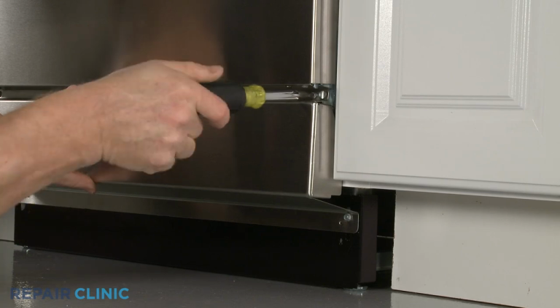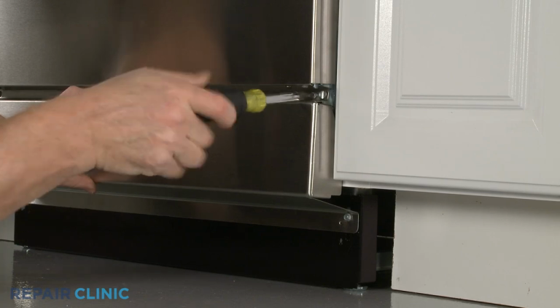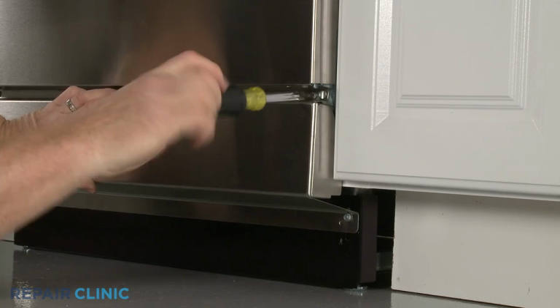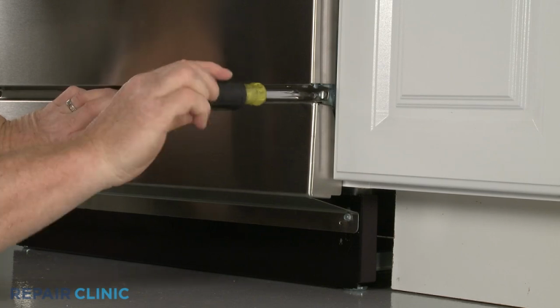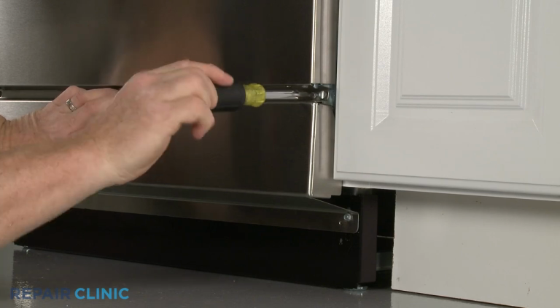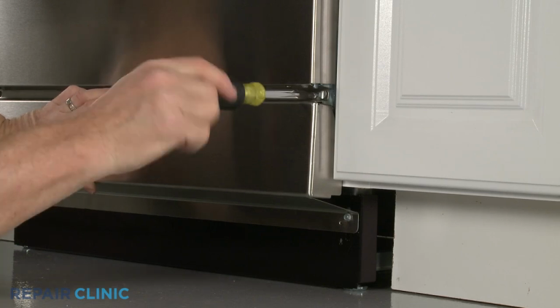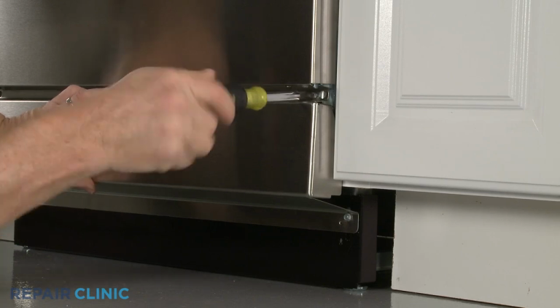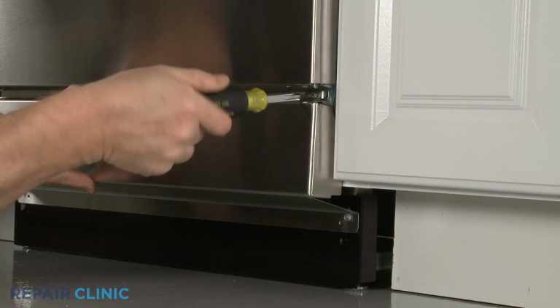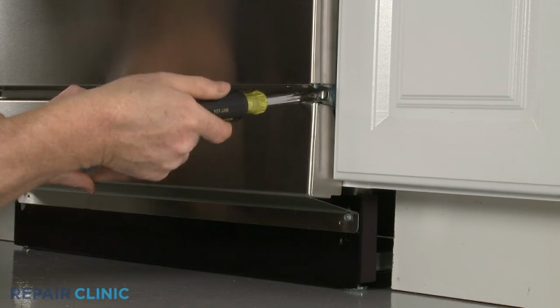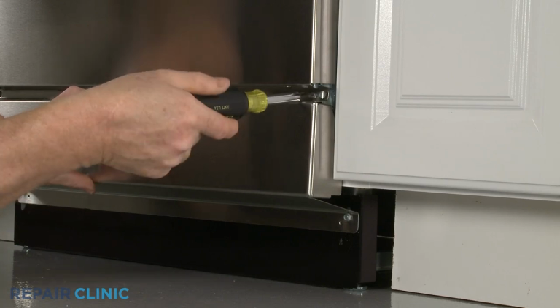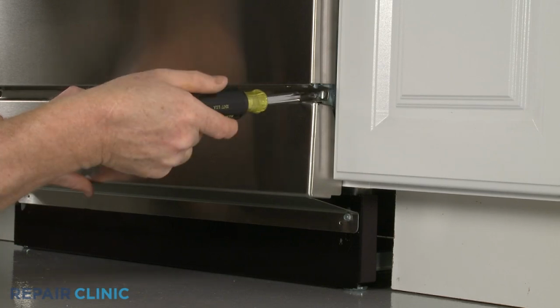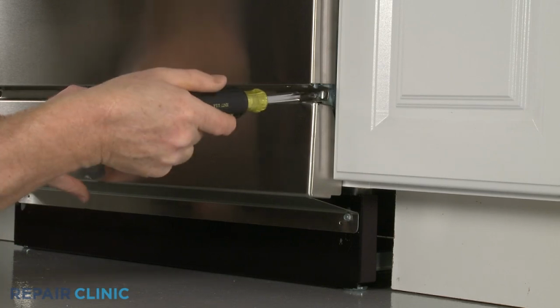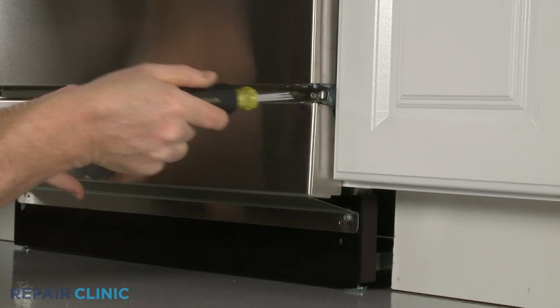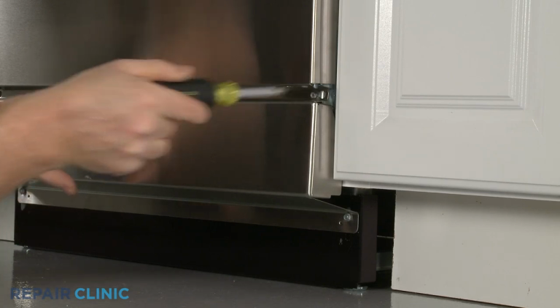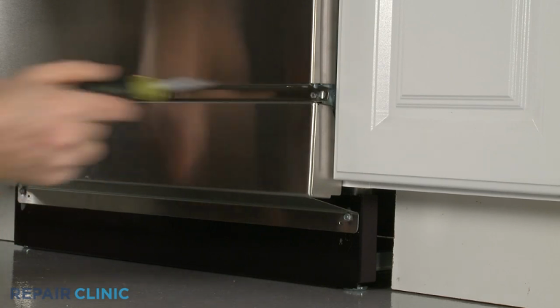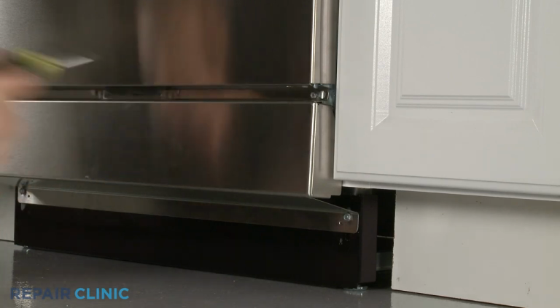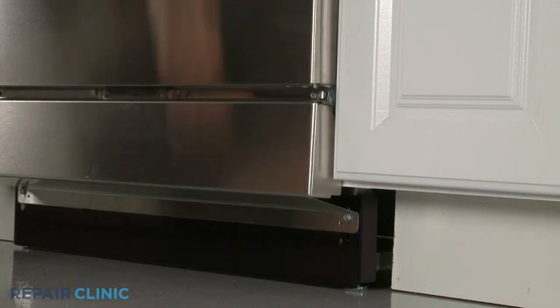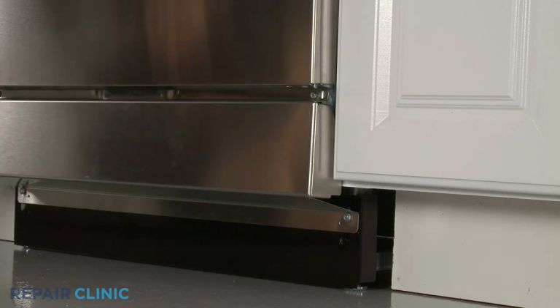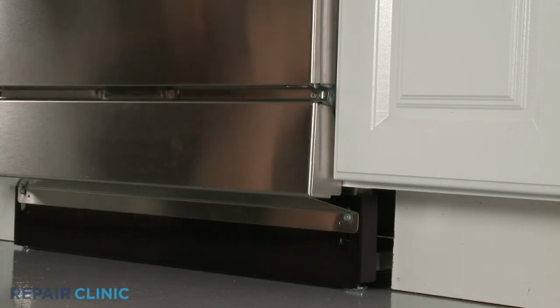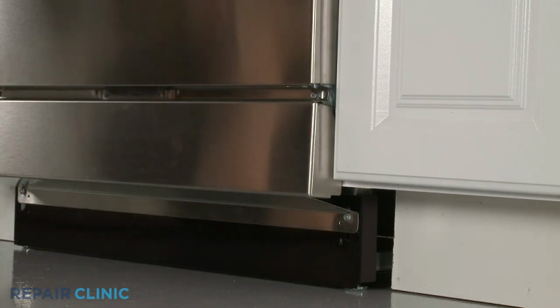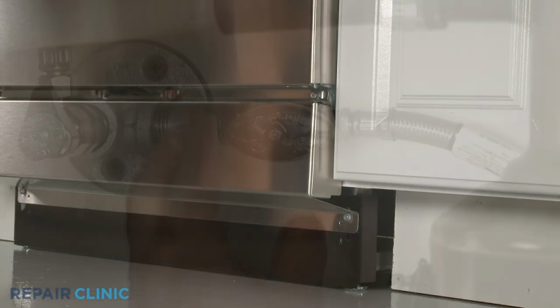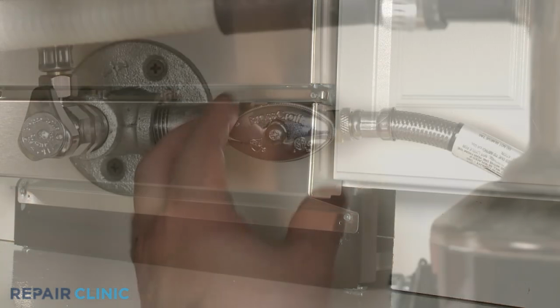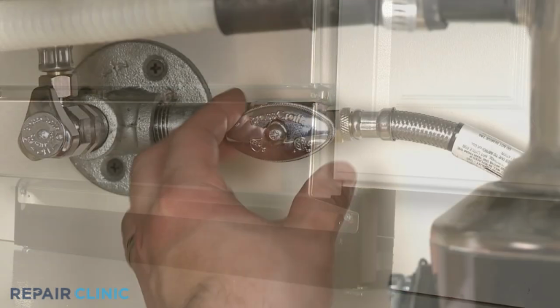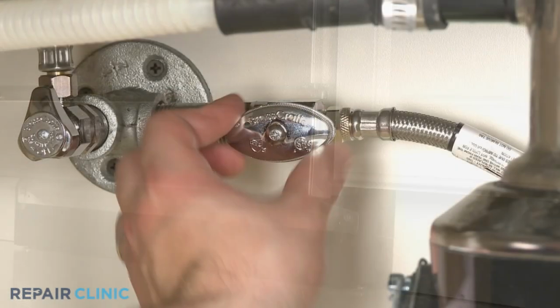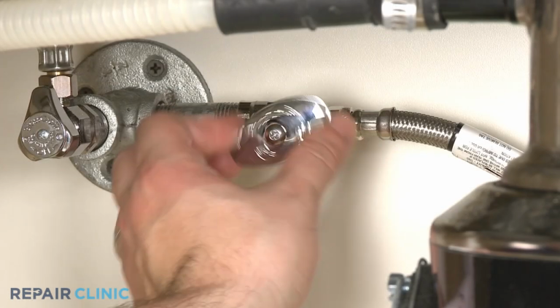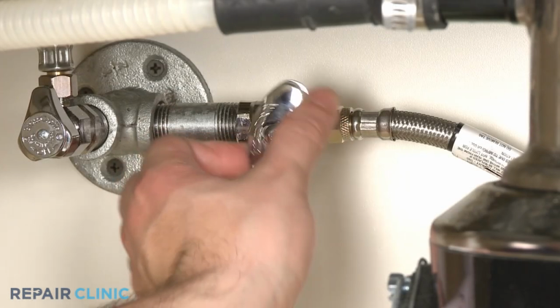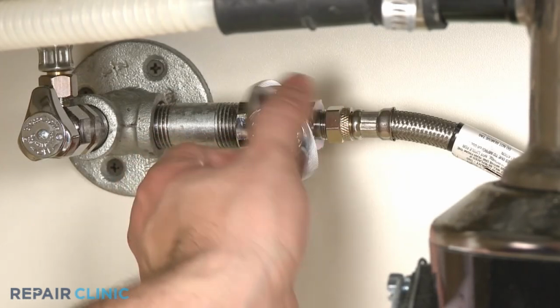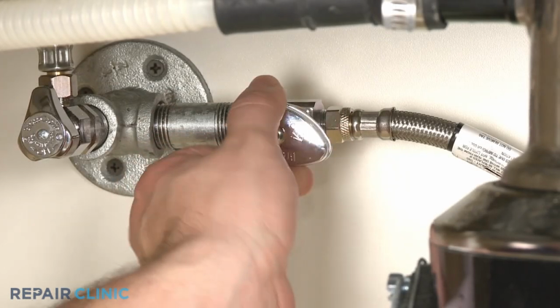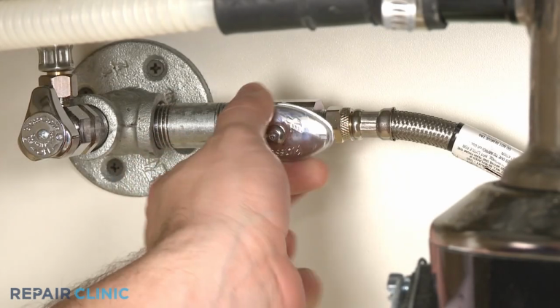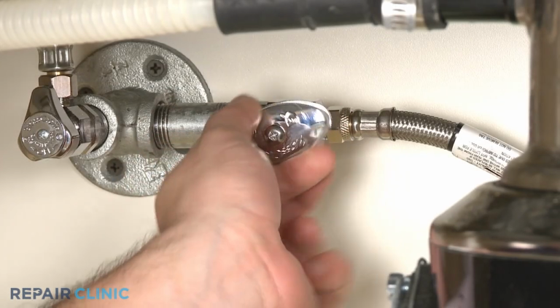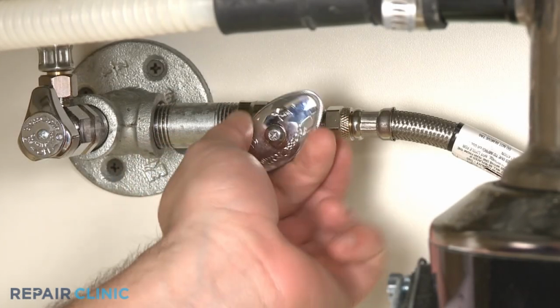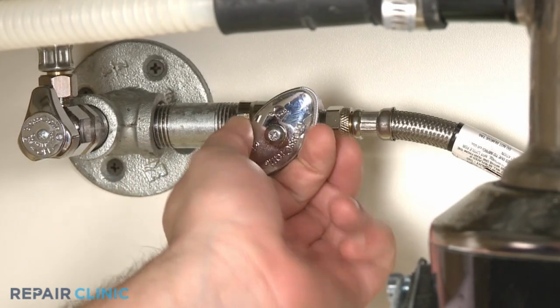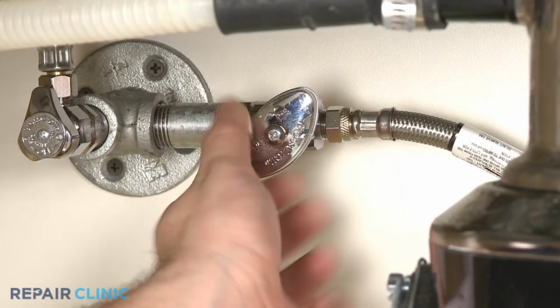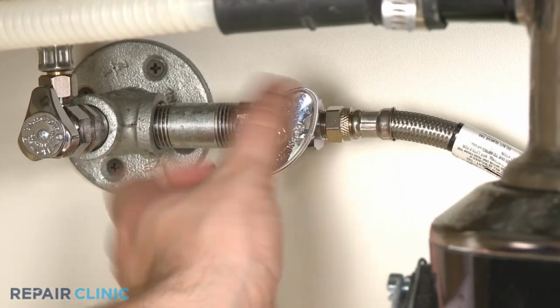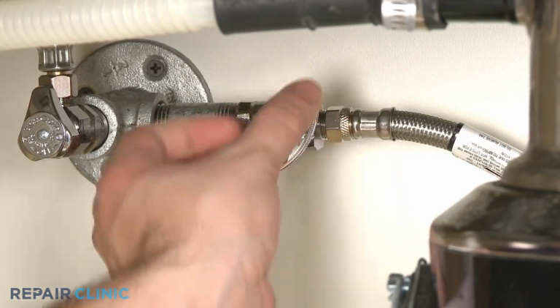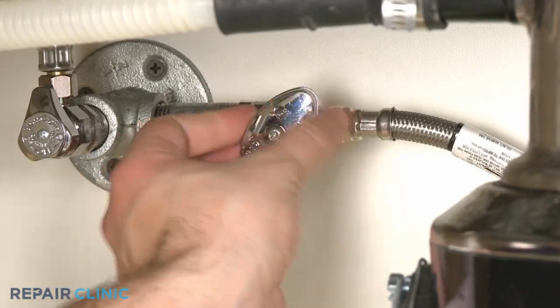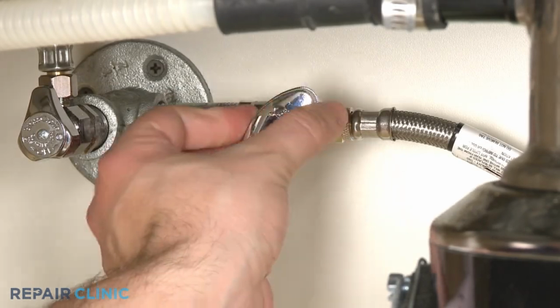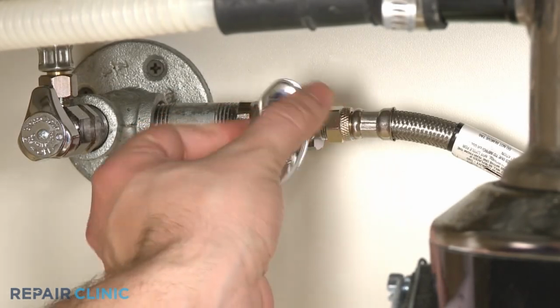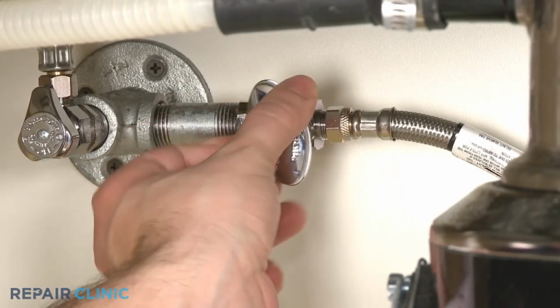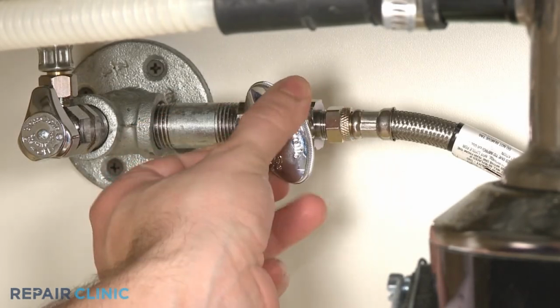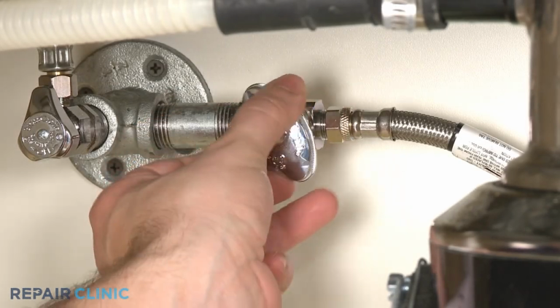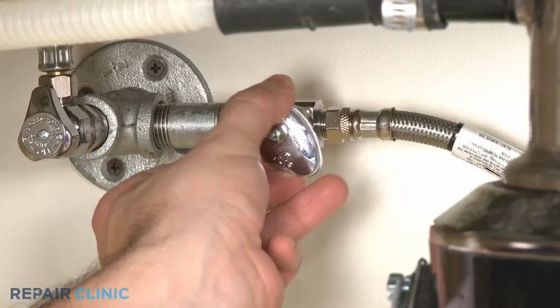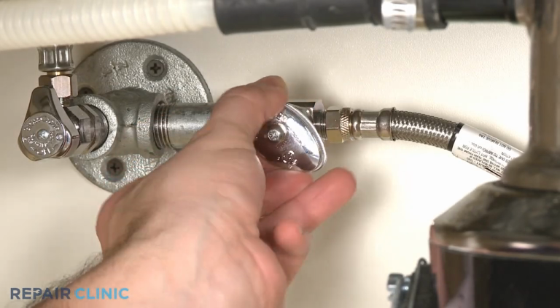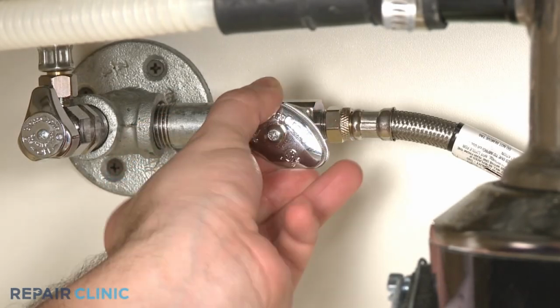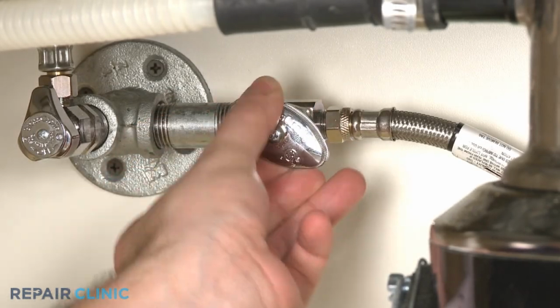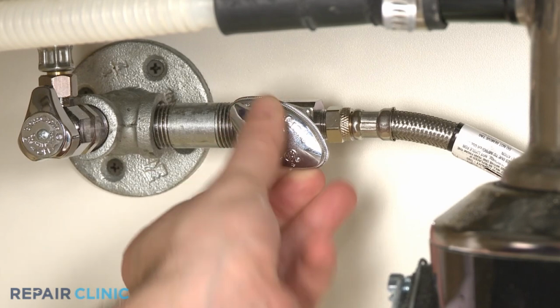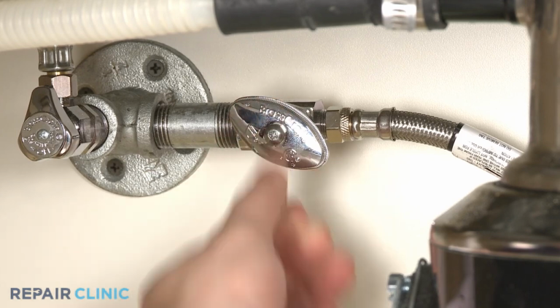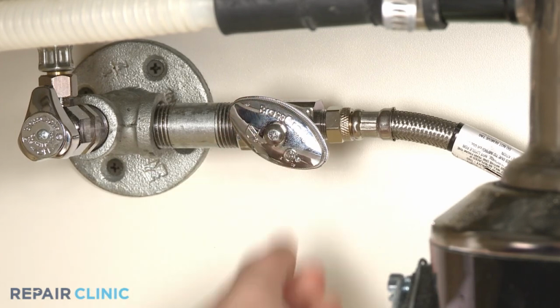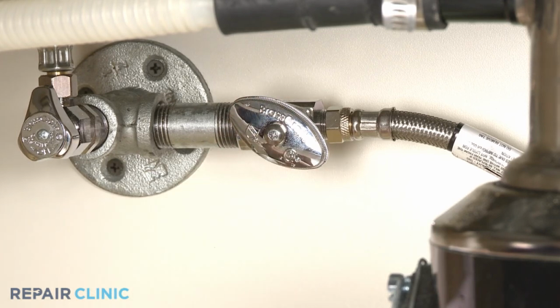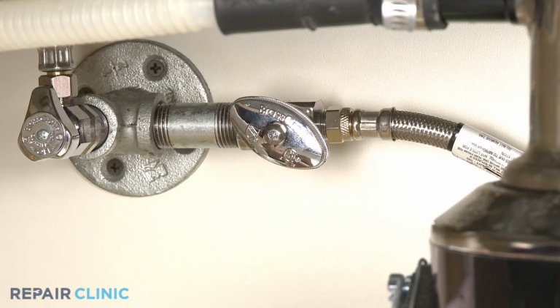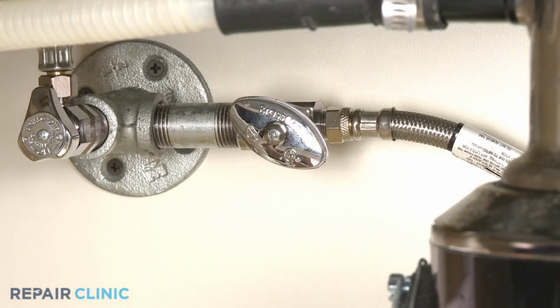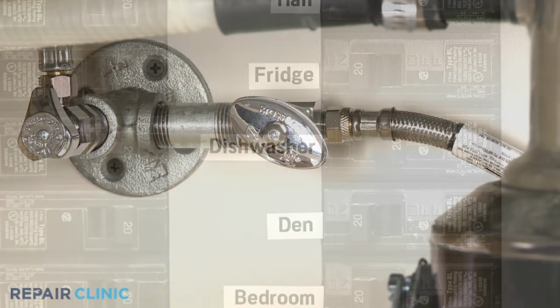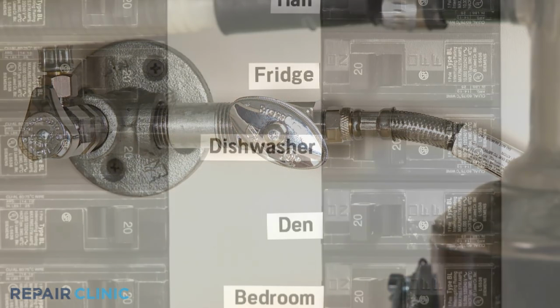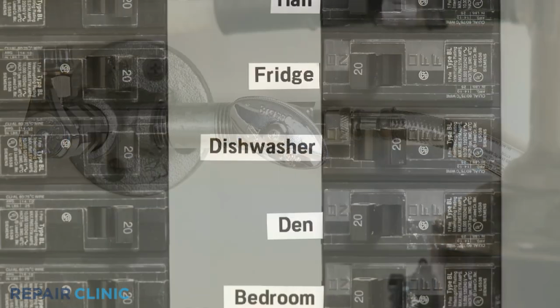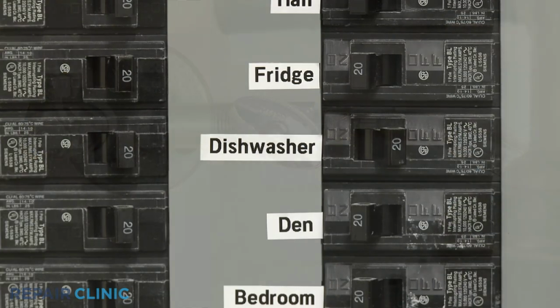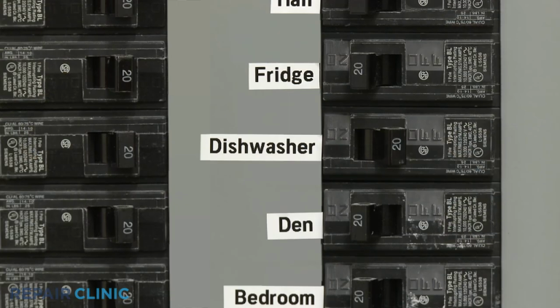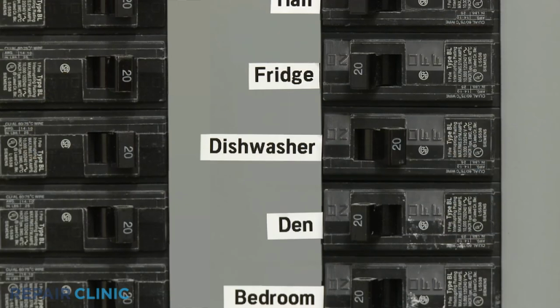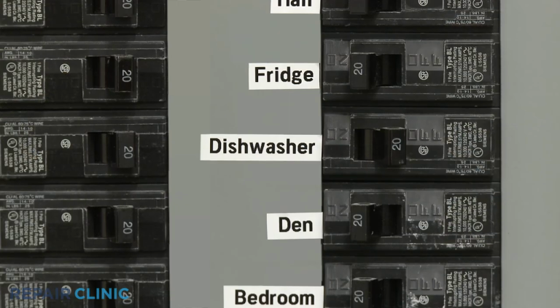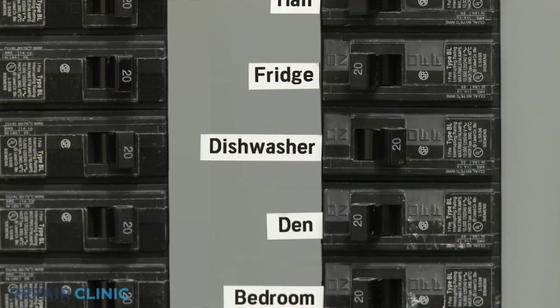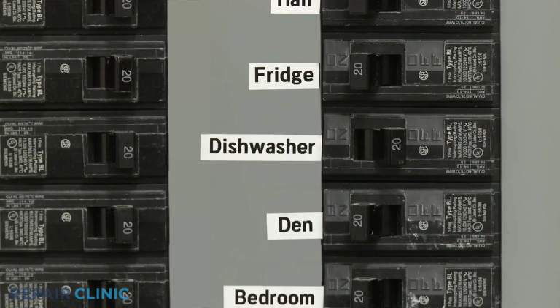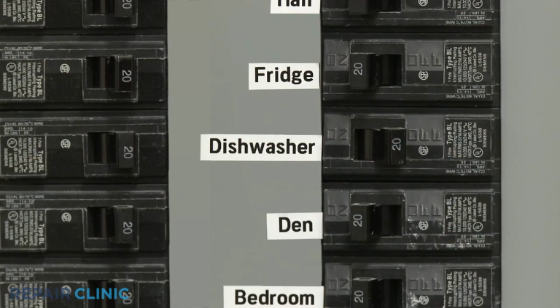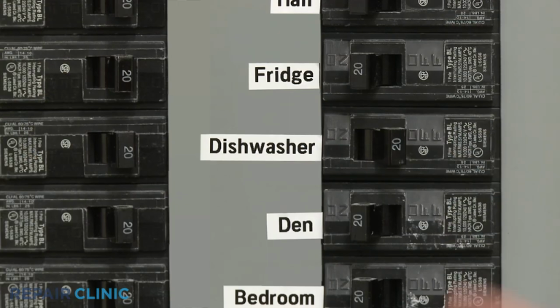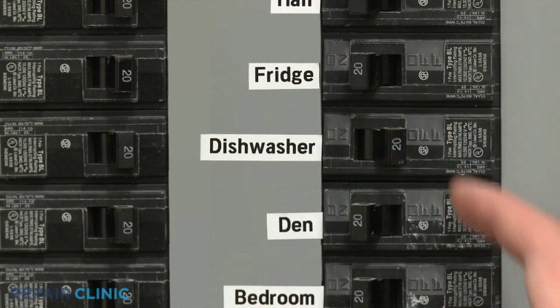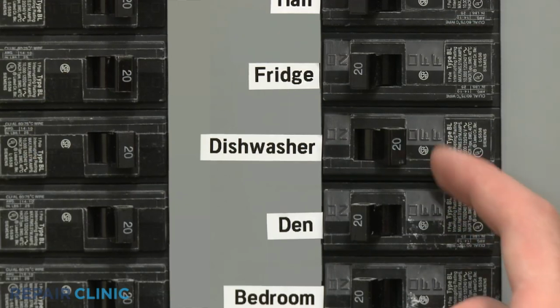With the dishwasher fully reinstalled, turn the water supply back on, as well as the power.